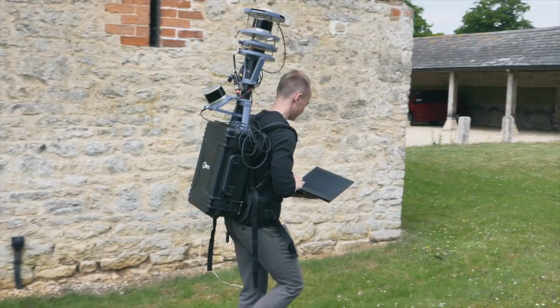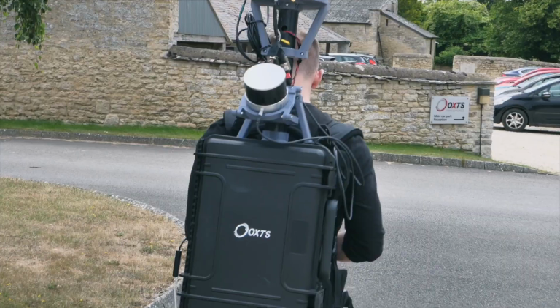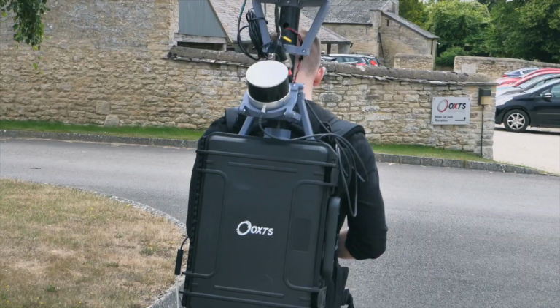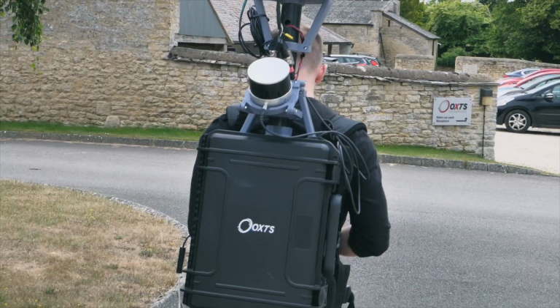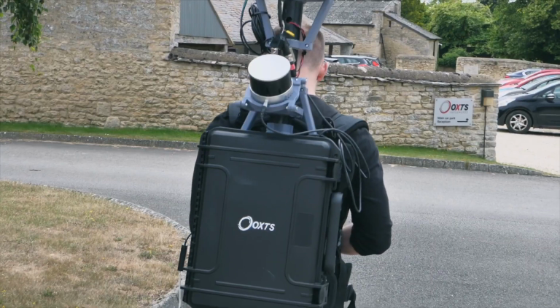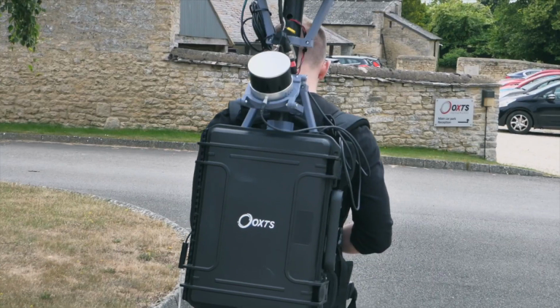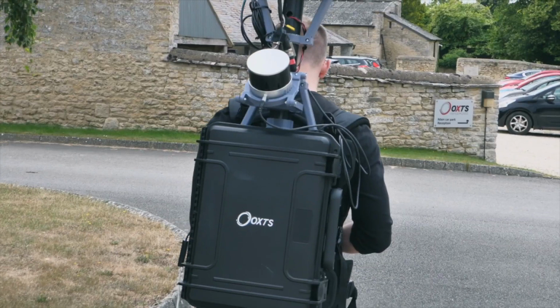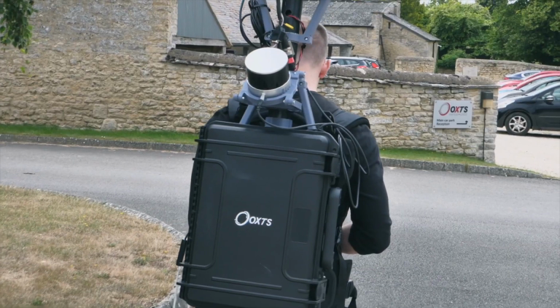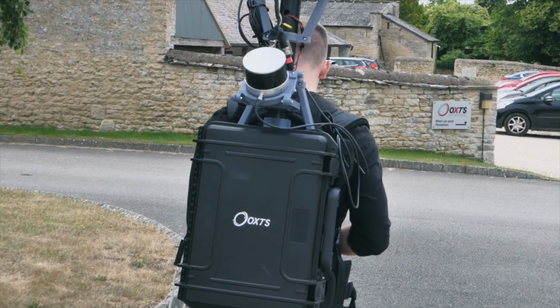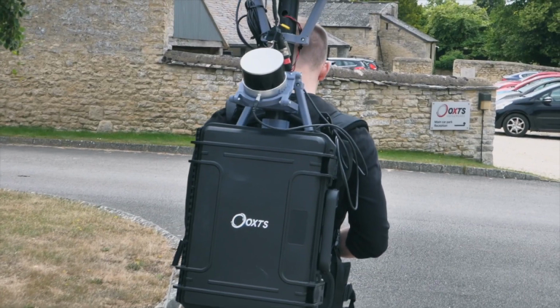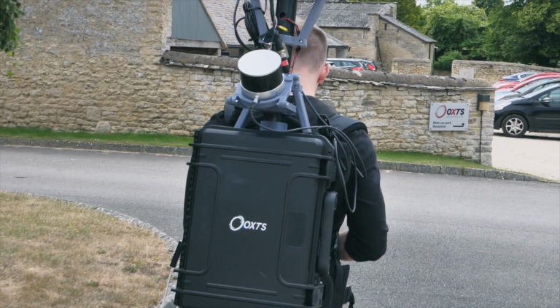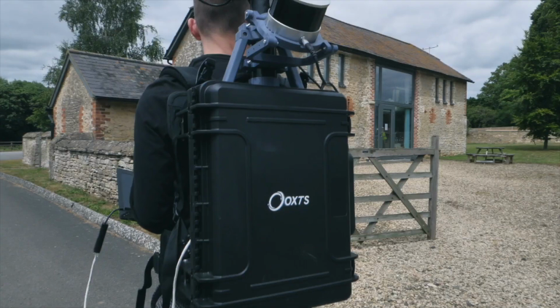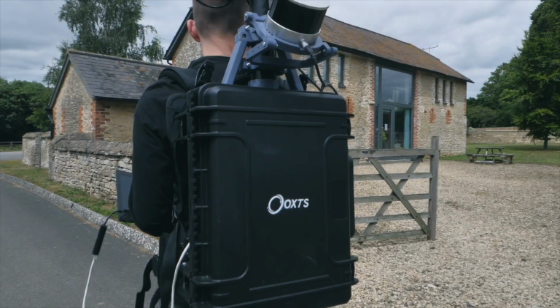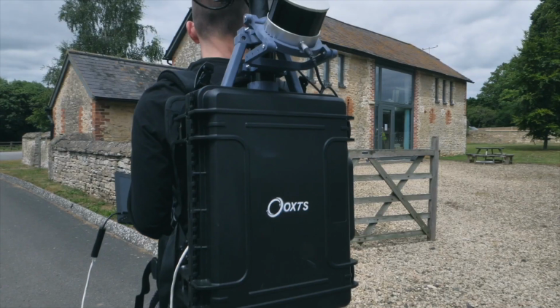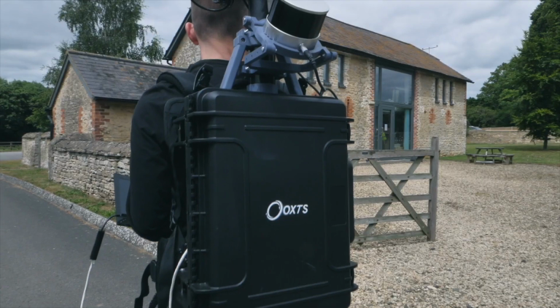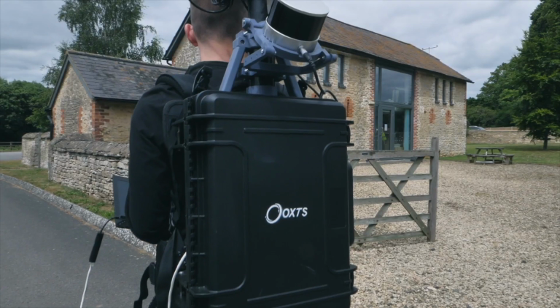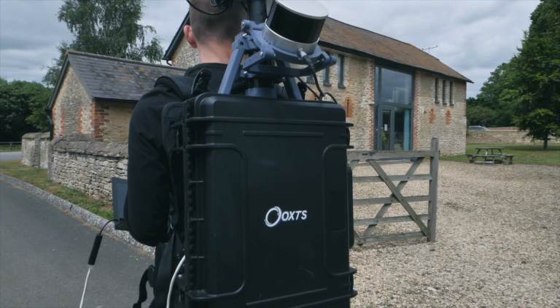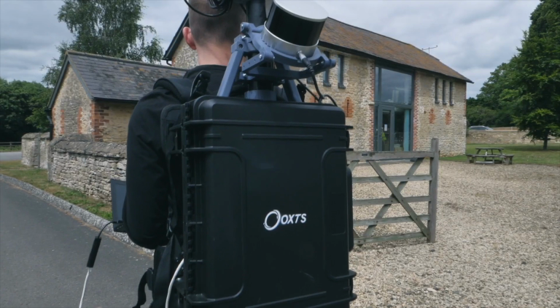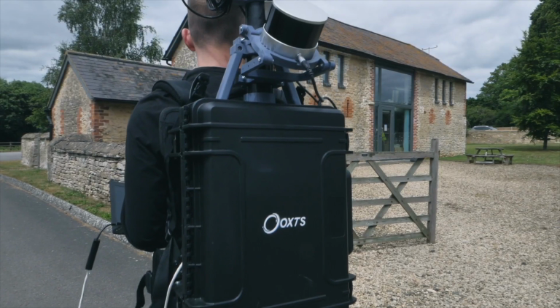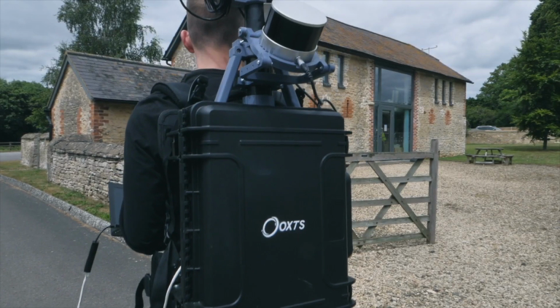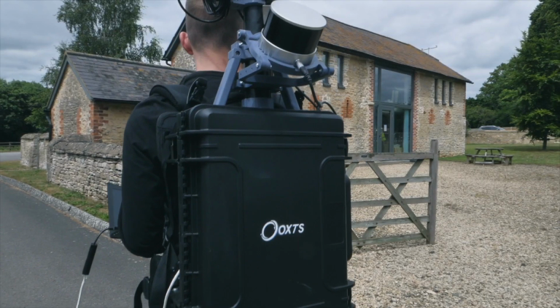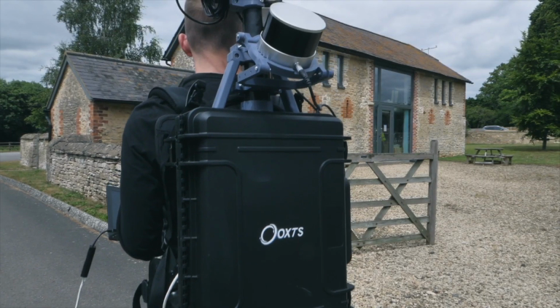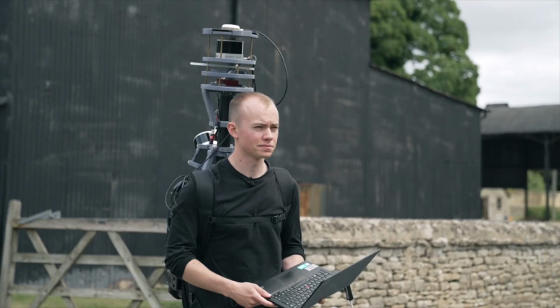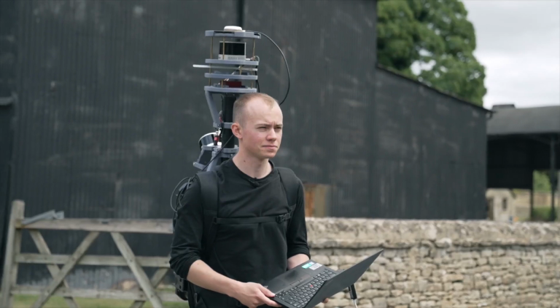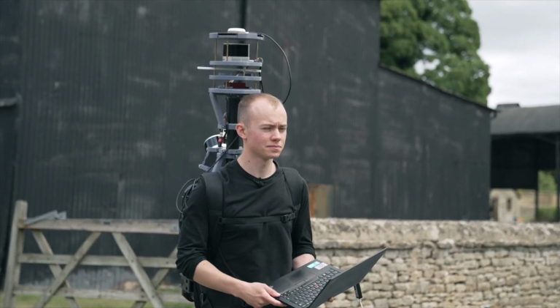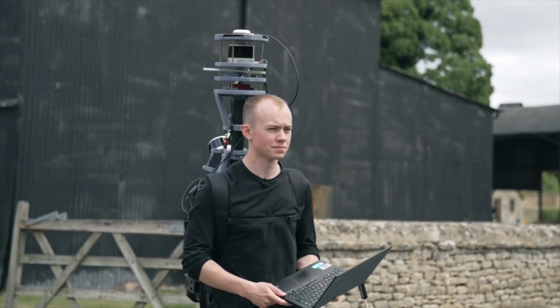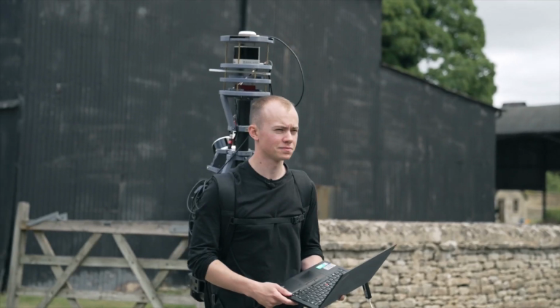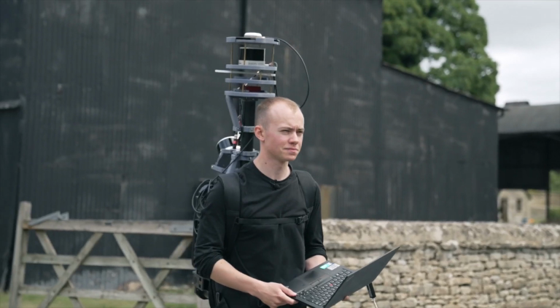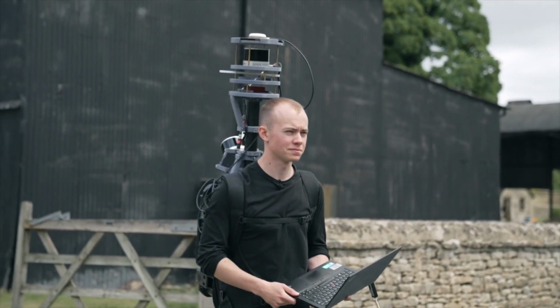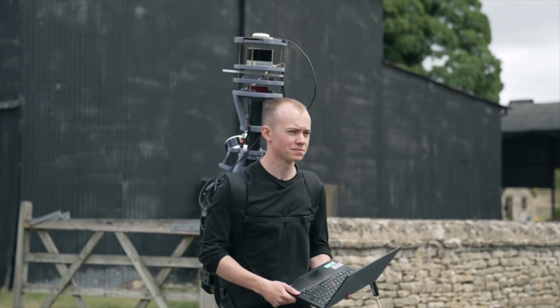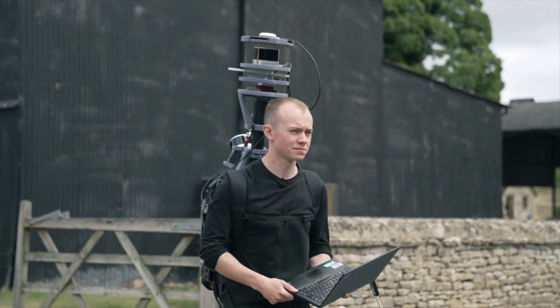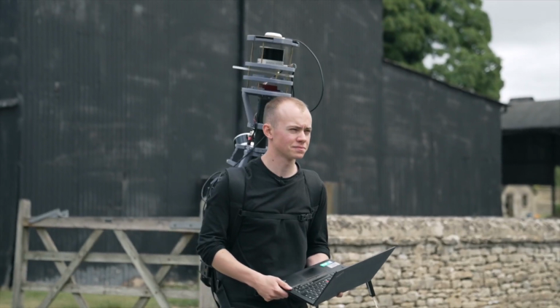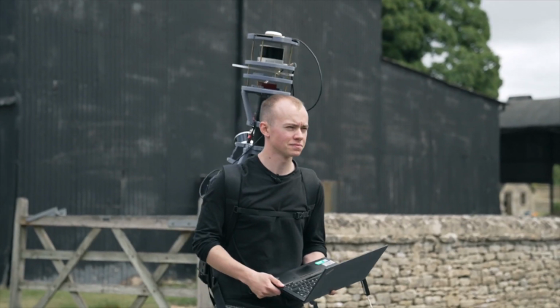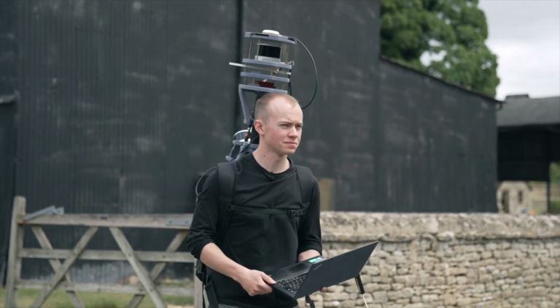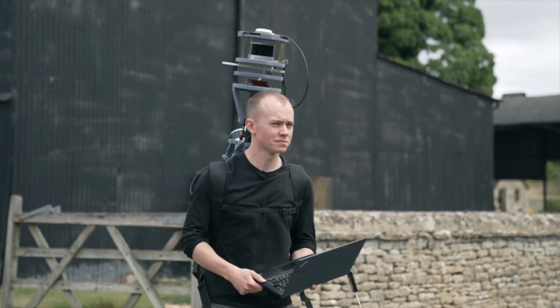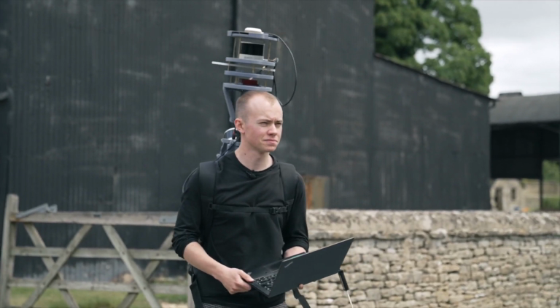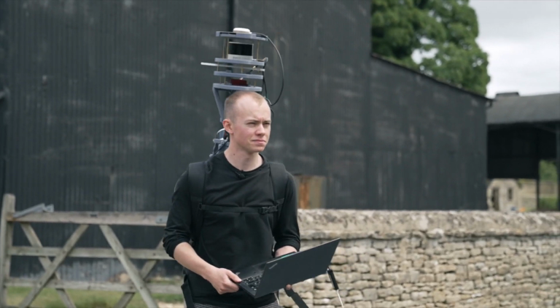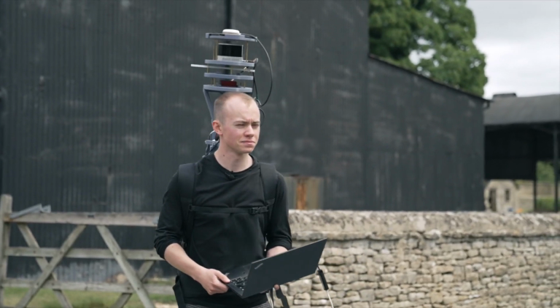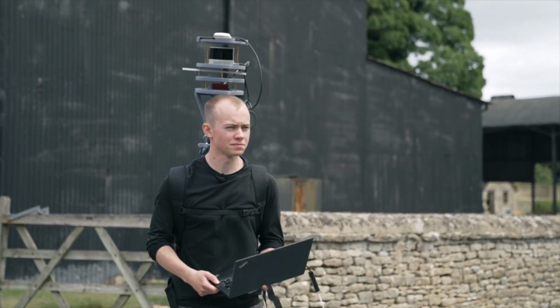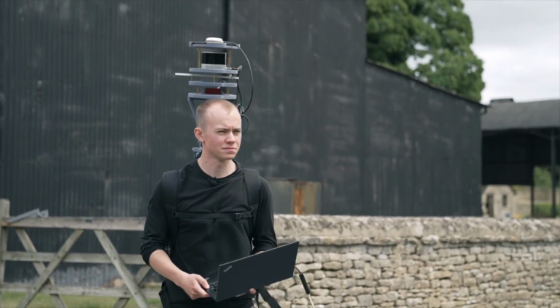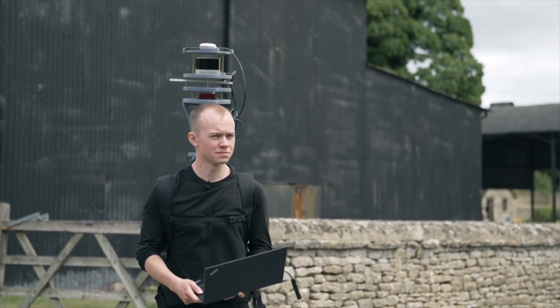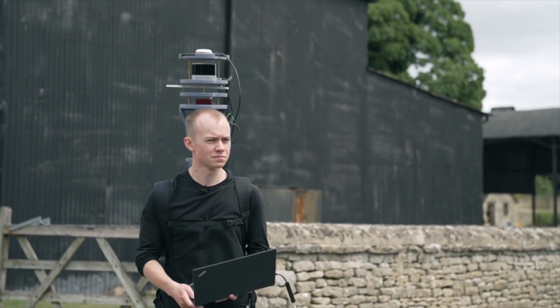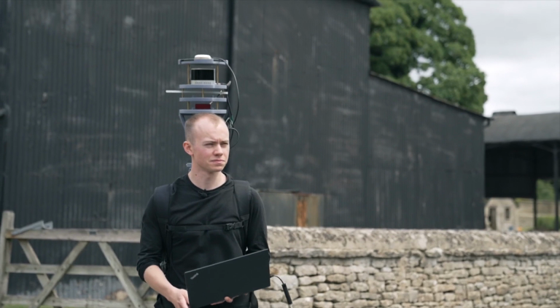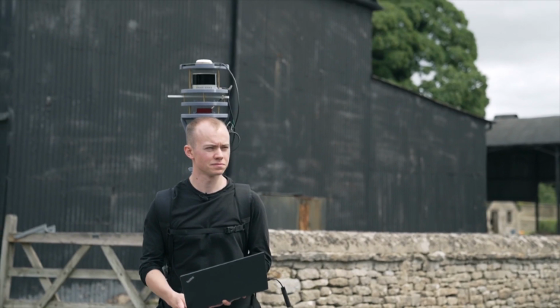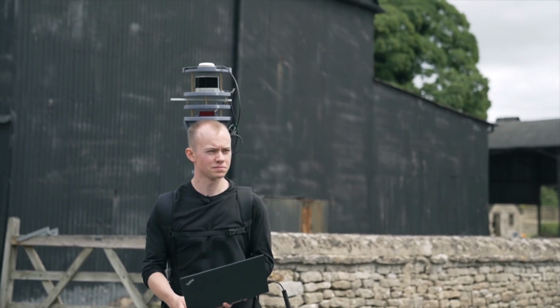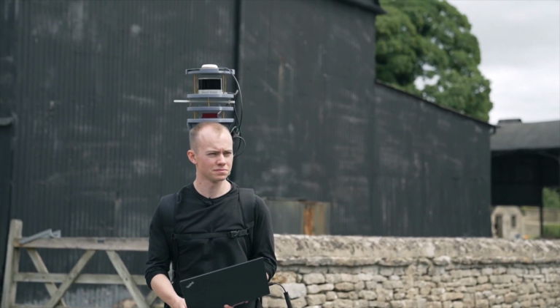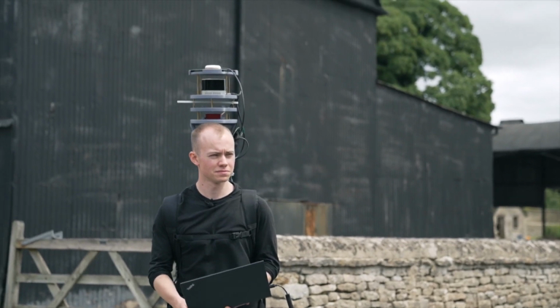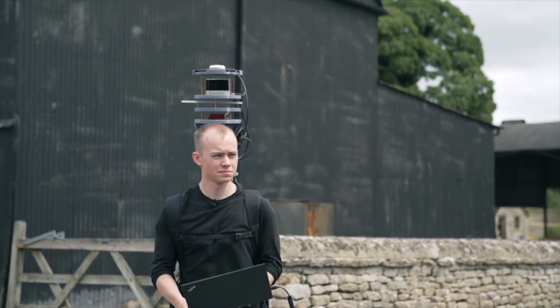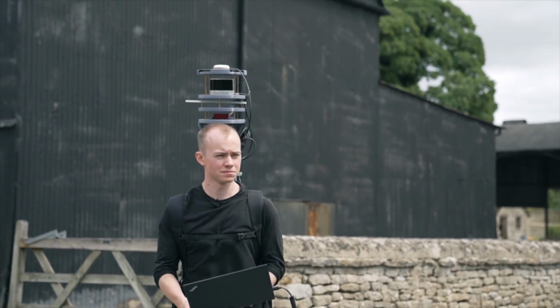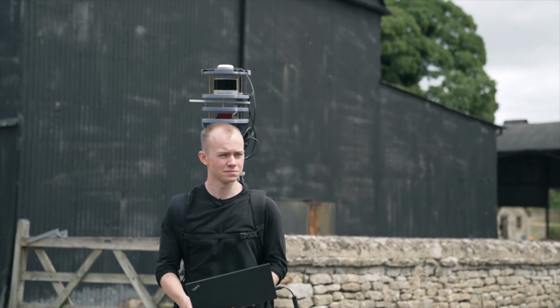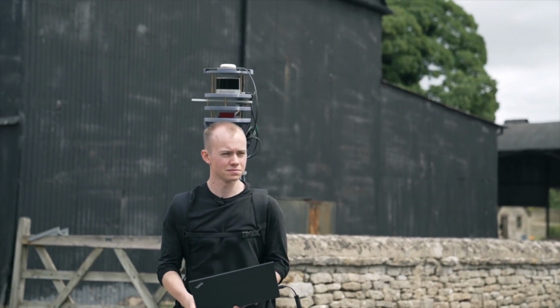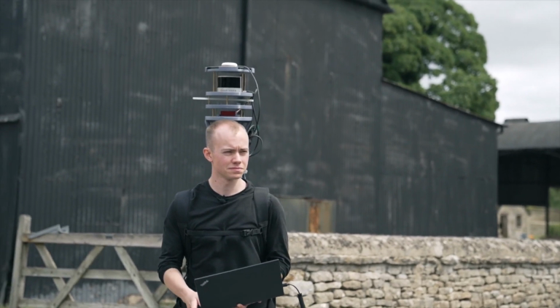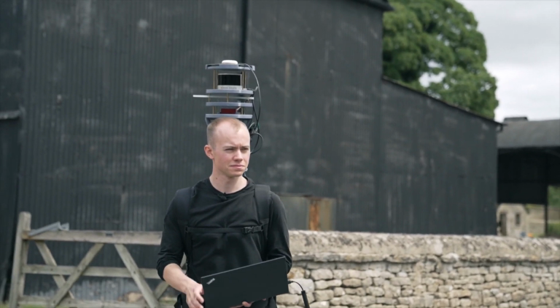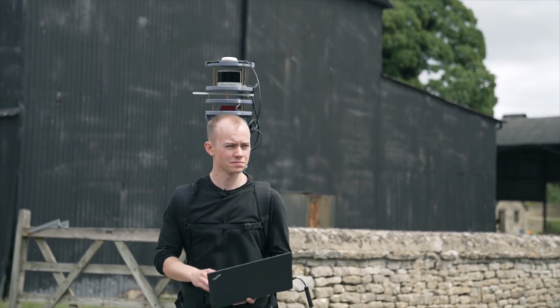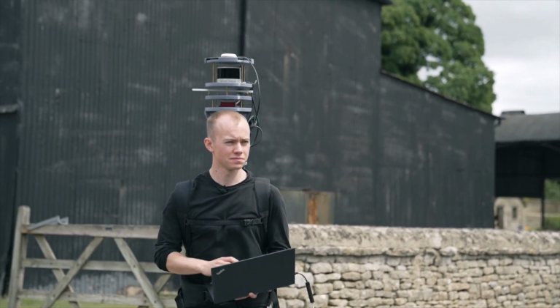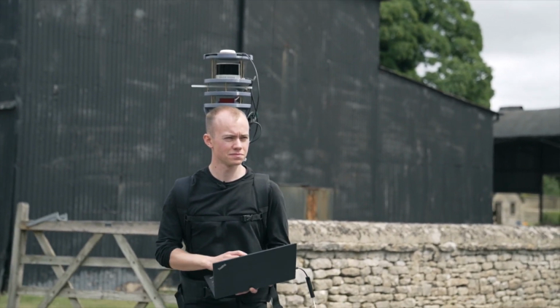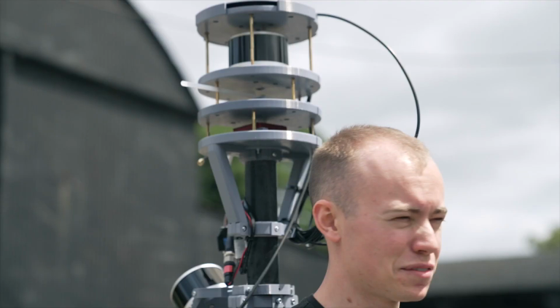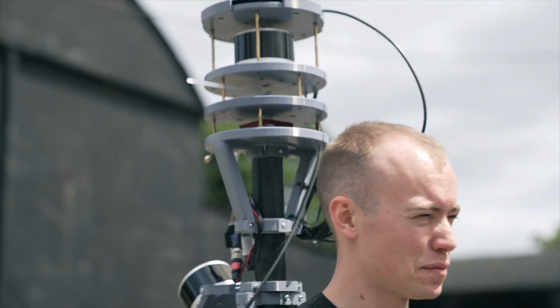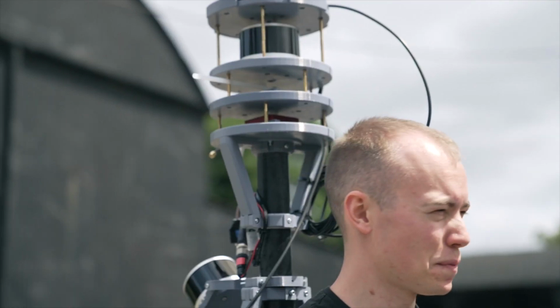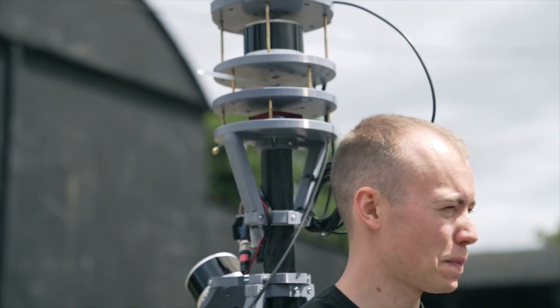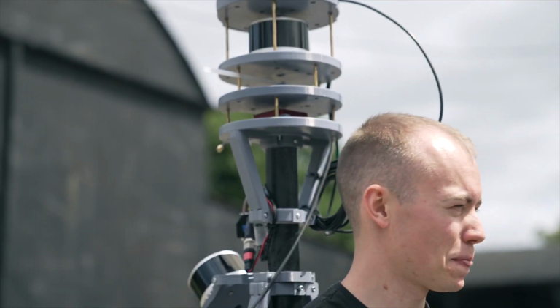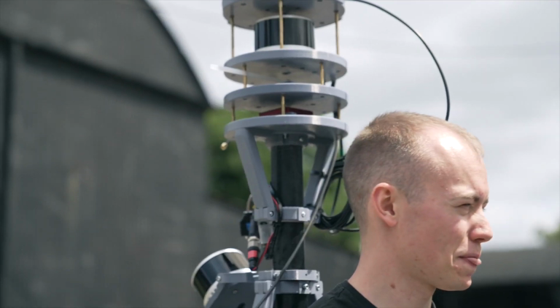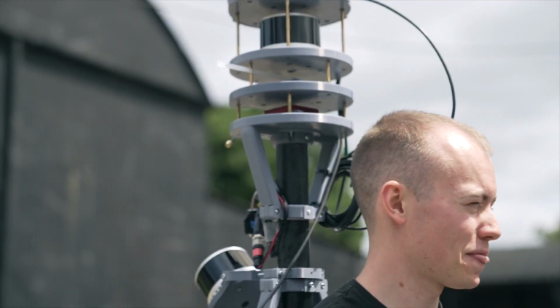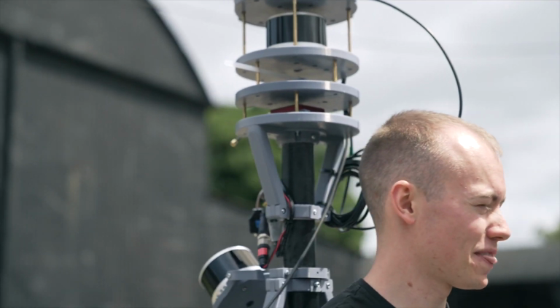Johnny's wearing a backpack prototype which is enabling us to mount an OXTS INS and multiple LiDAR onto a backpack.